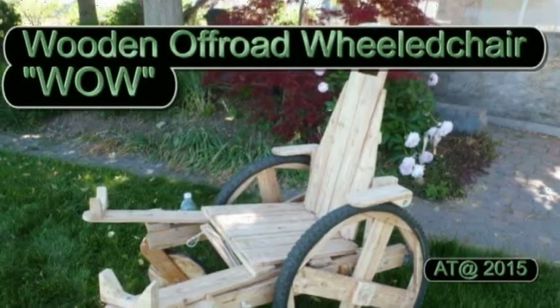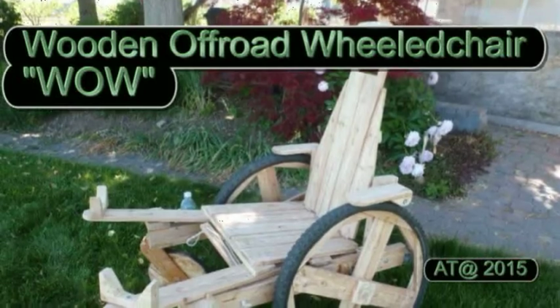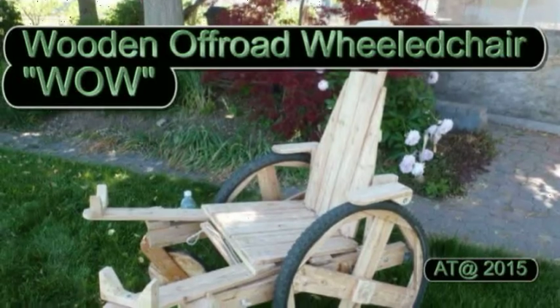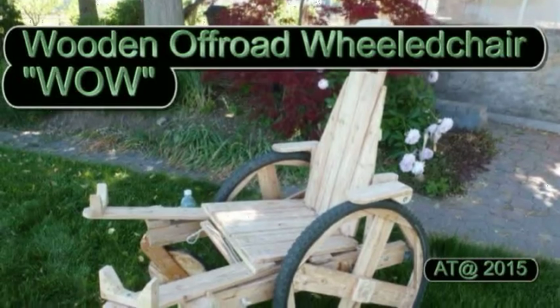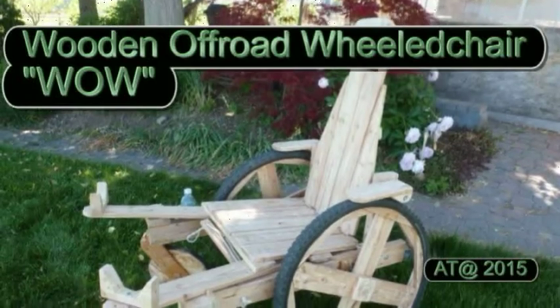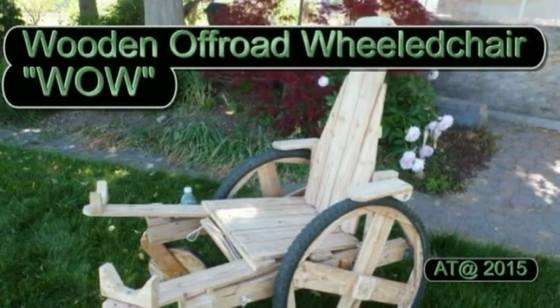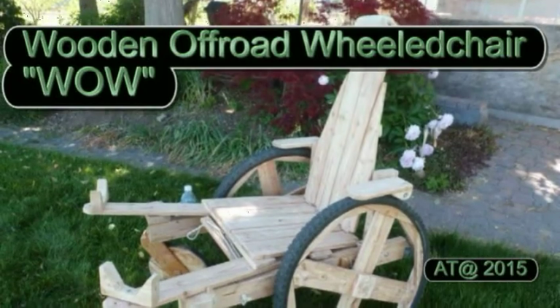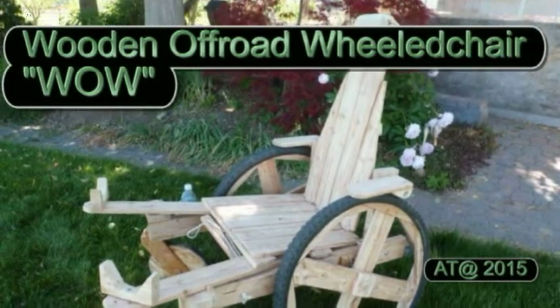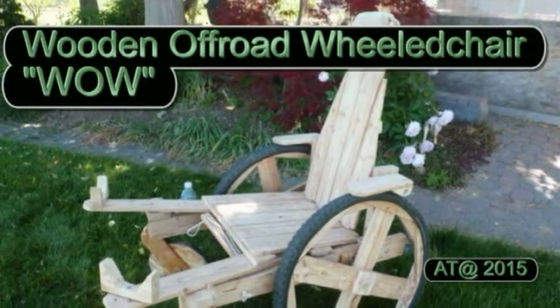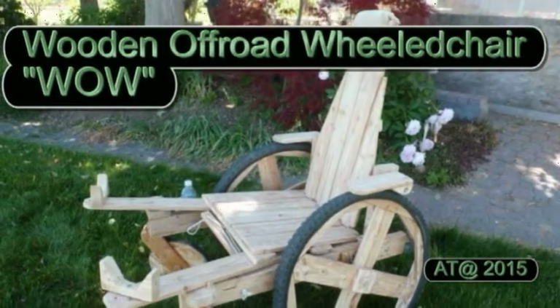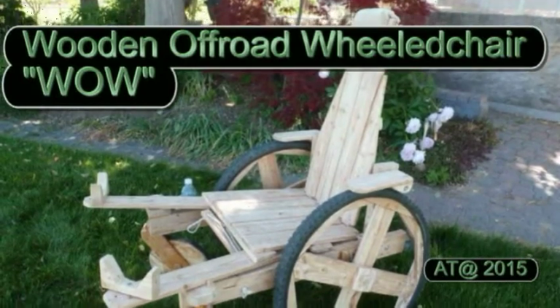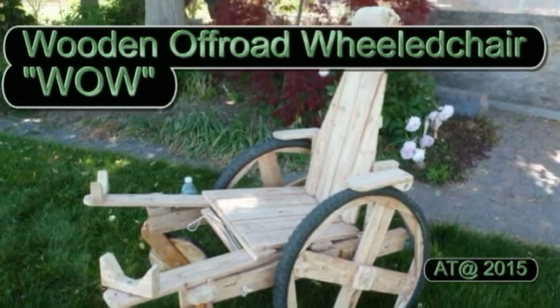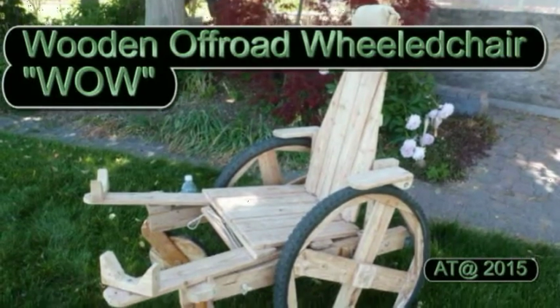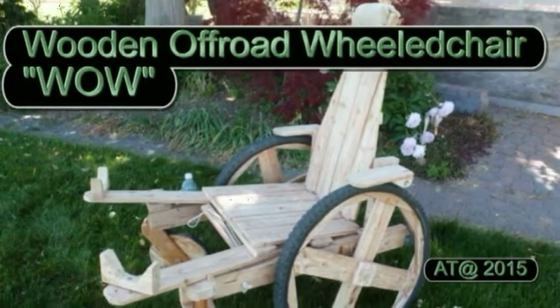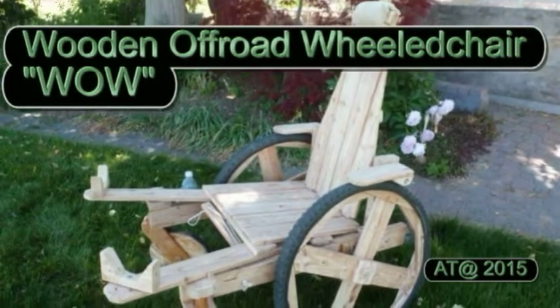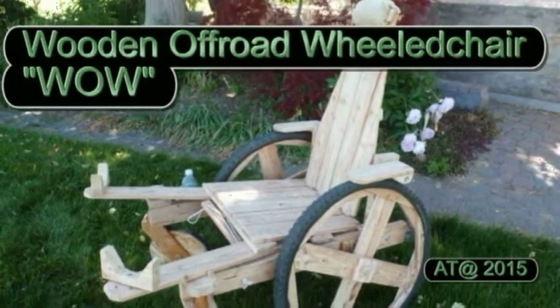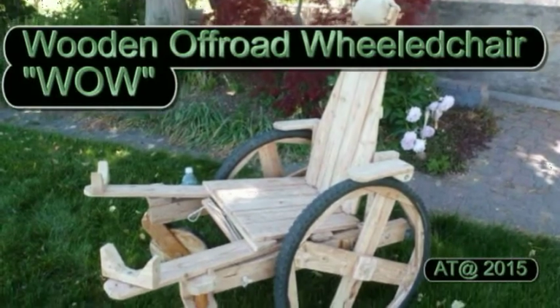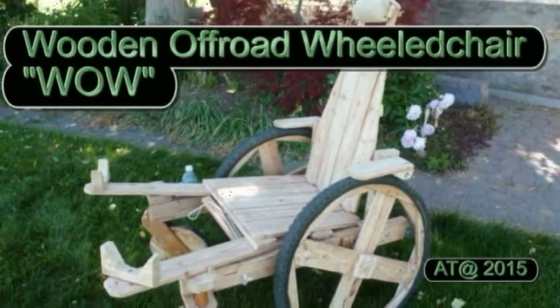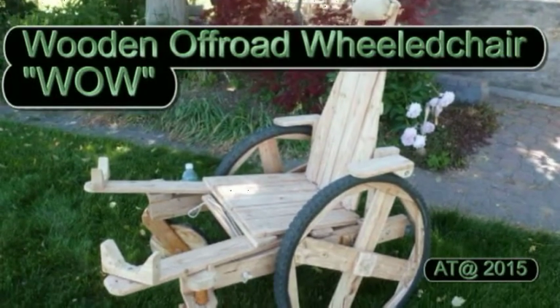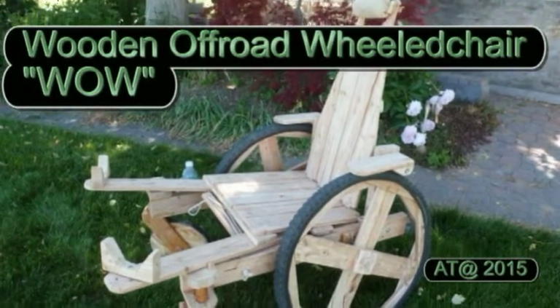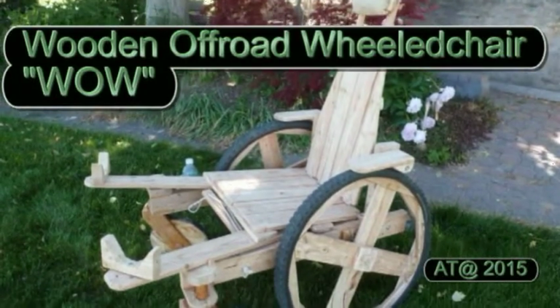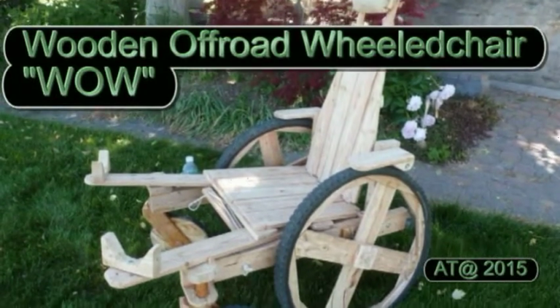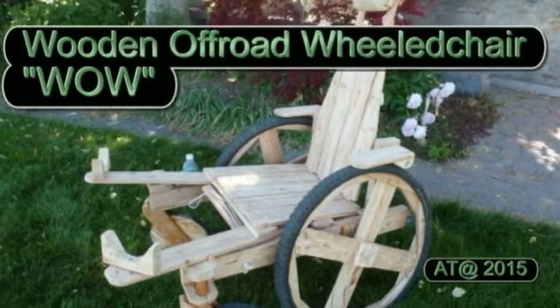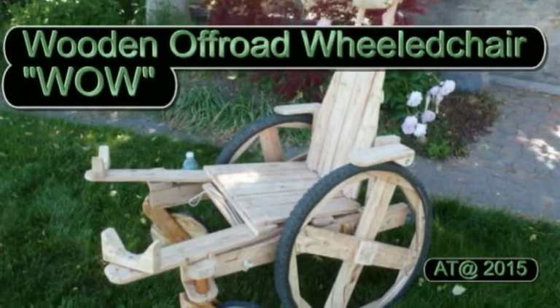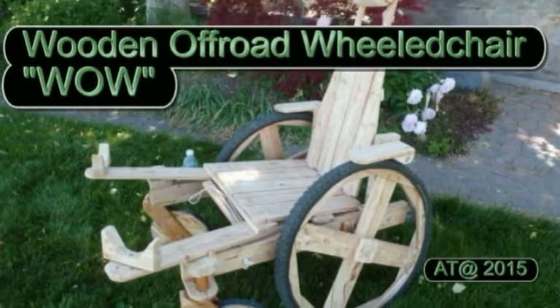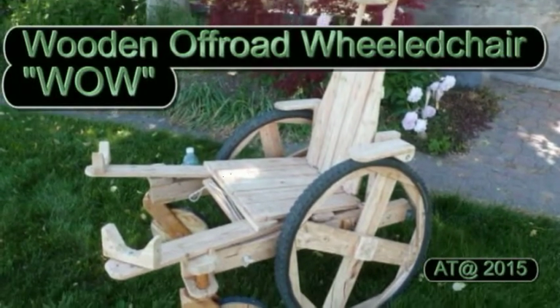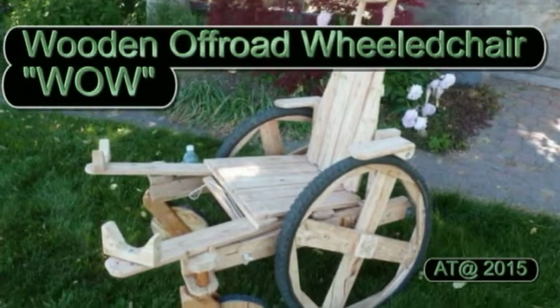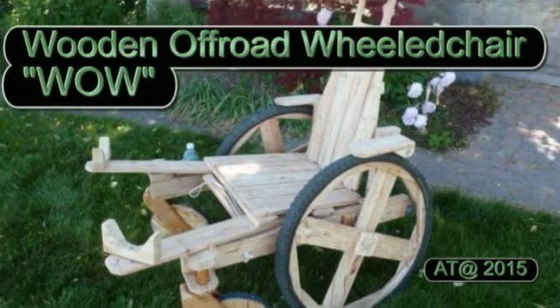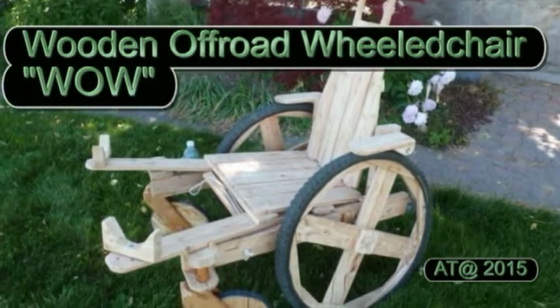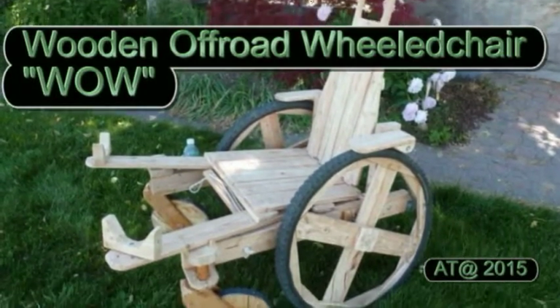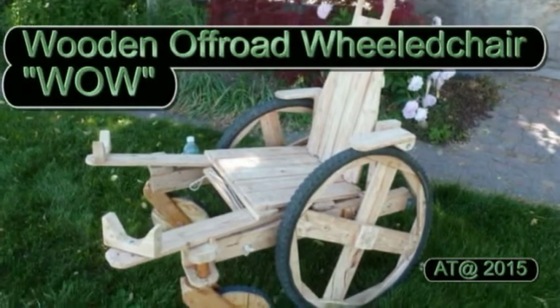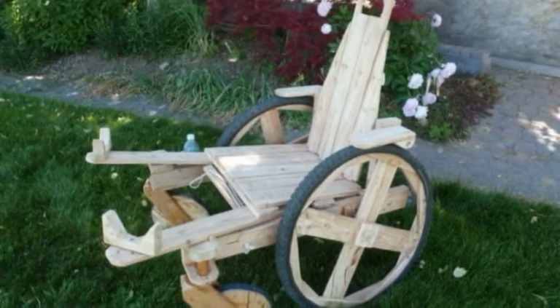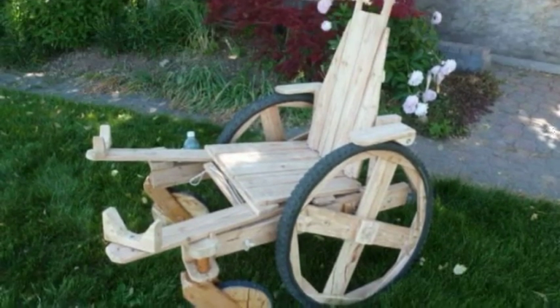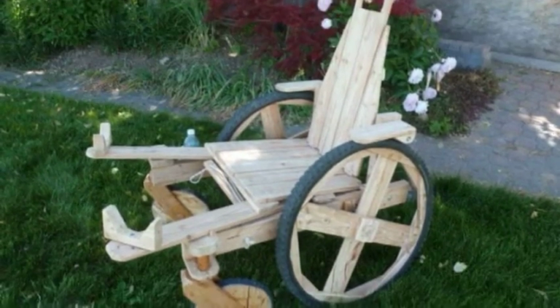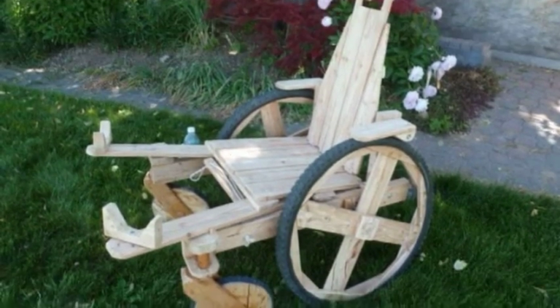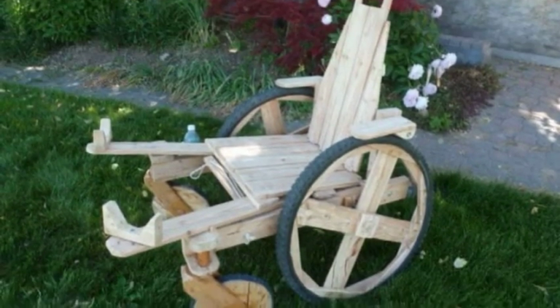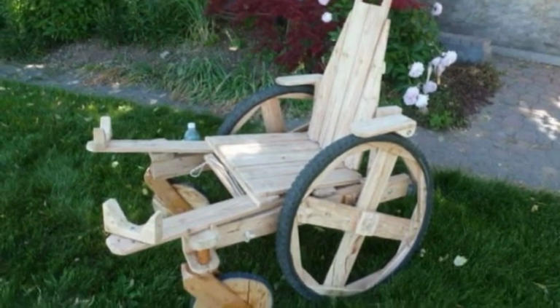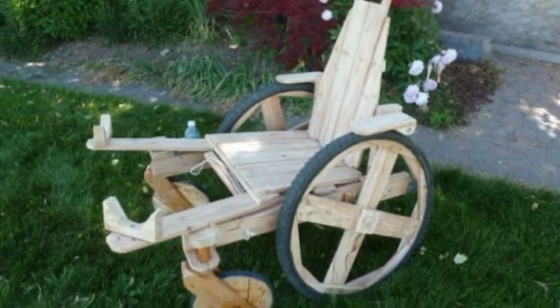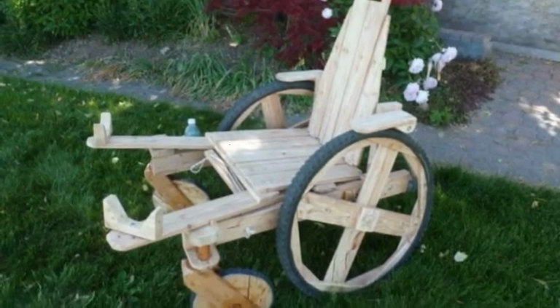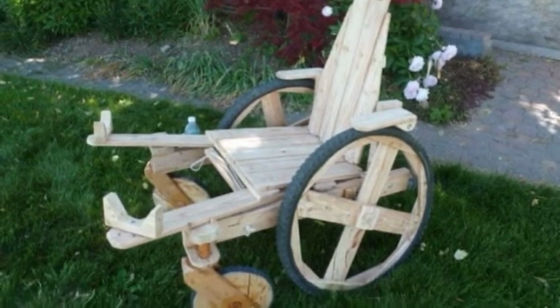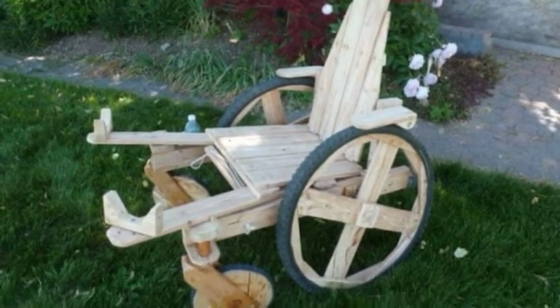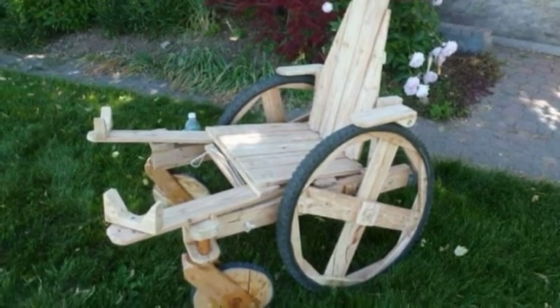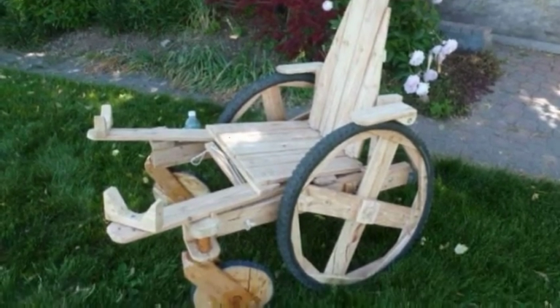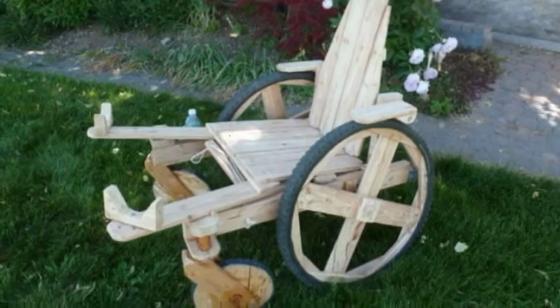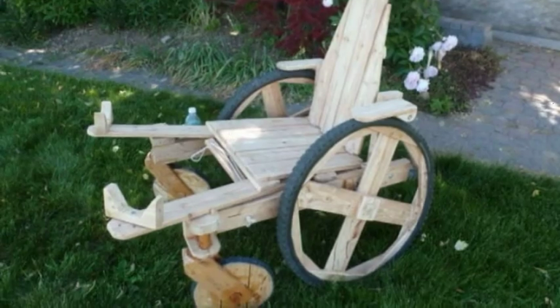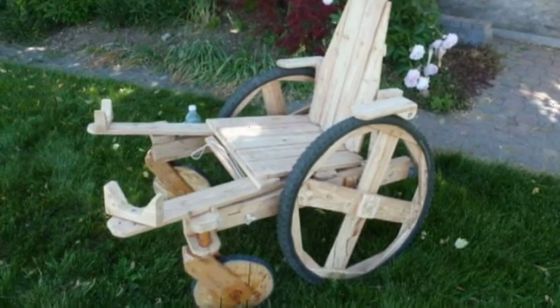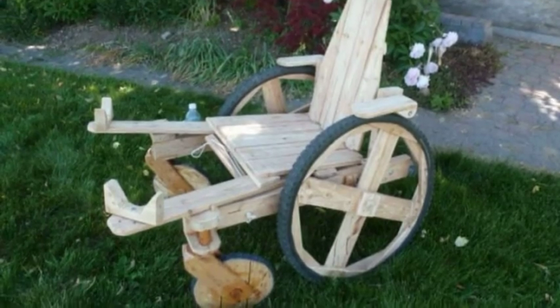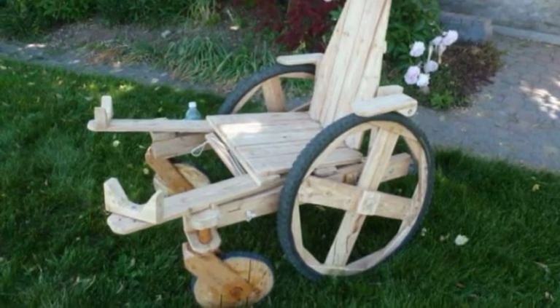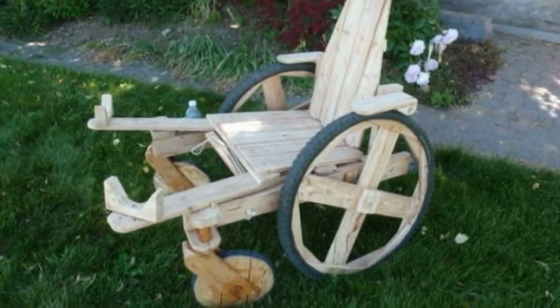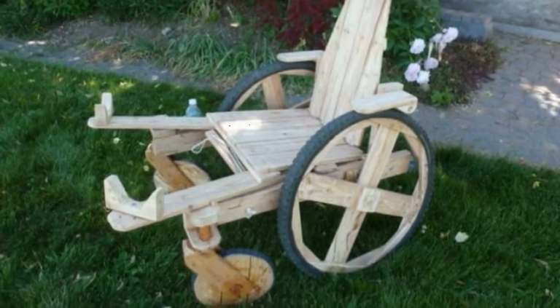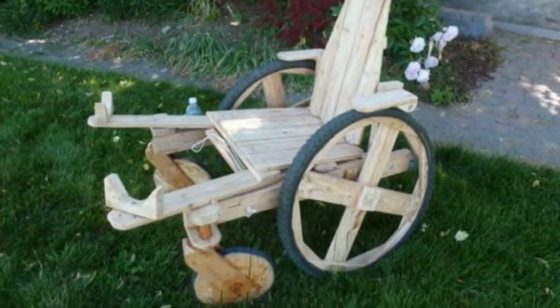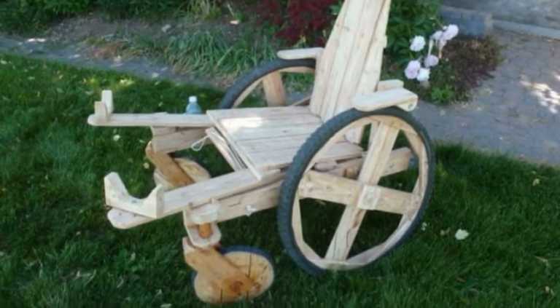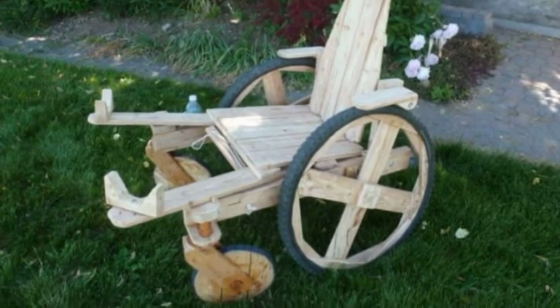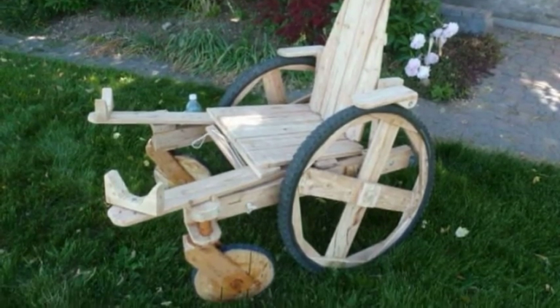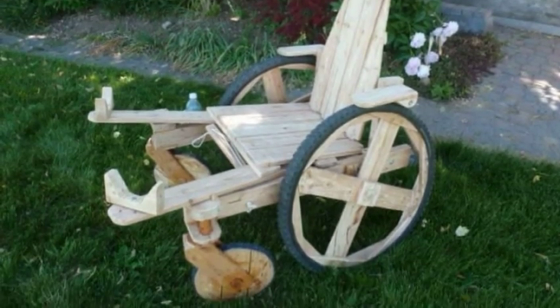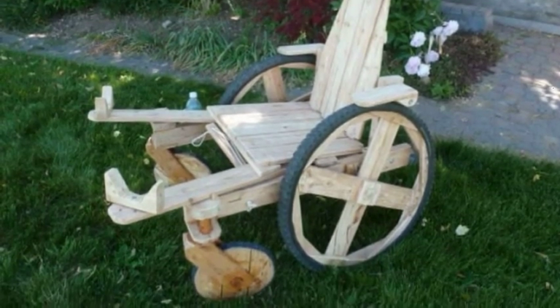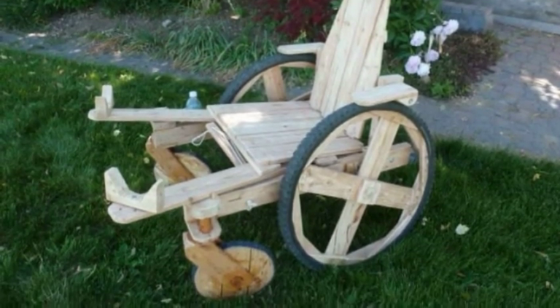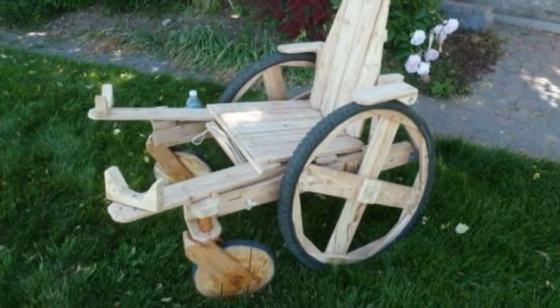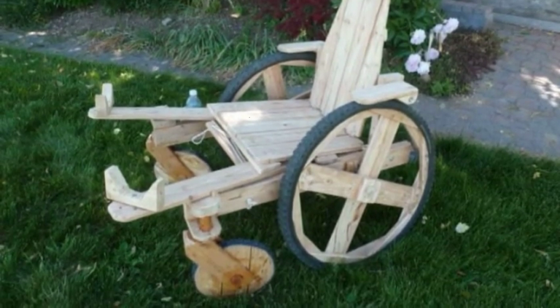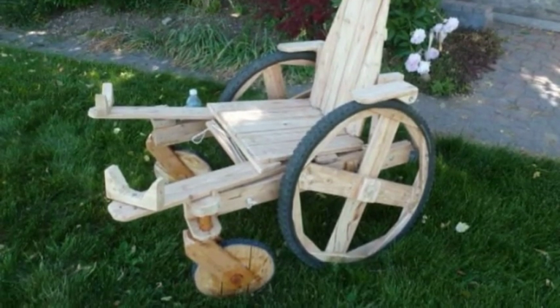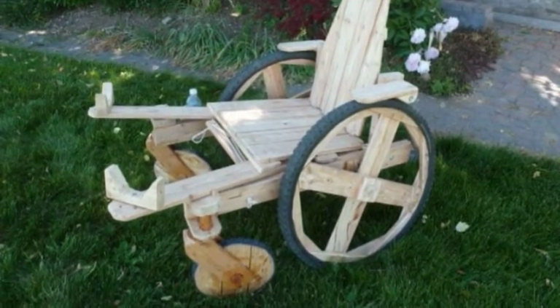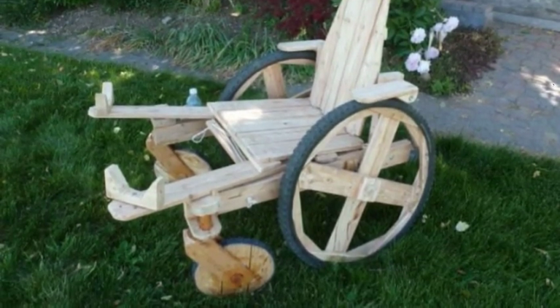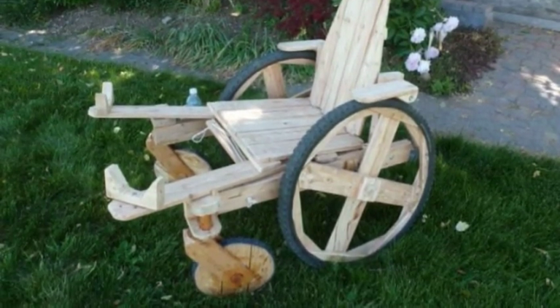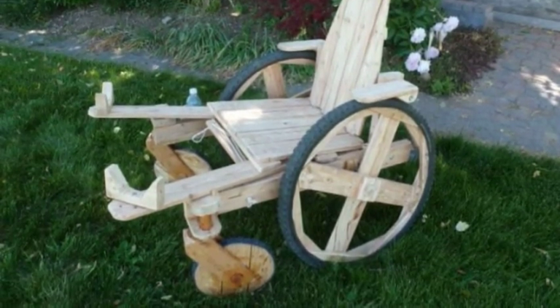Imagine how you and a friend can build a customized mobility vehicle to get around your yard and garden with ease.